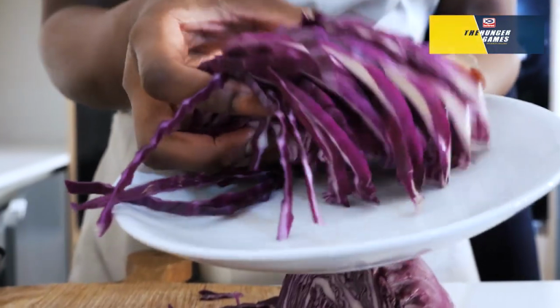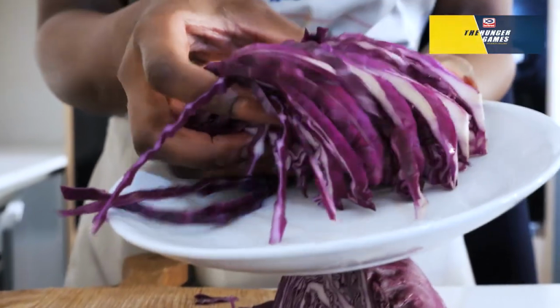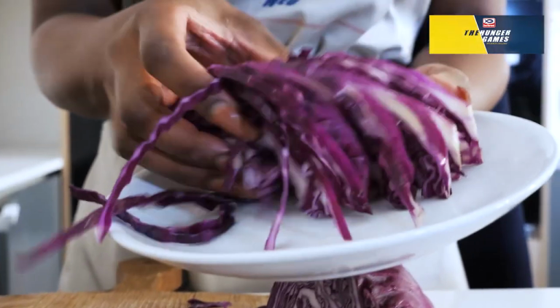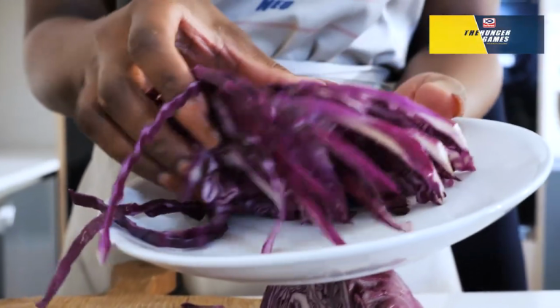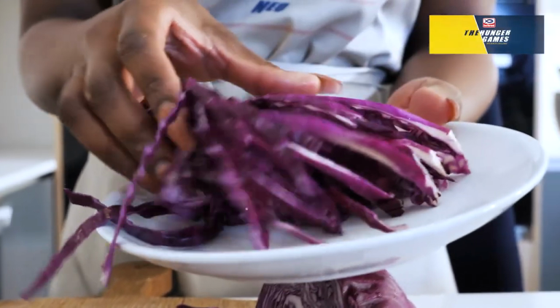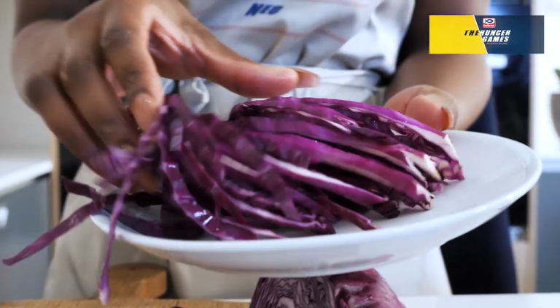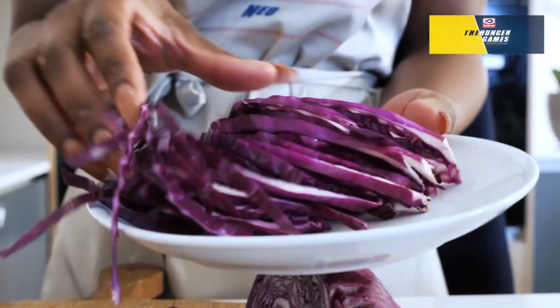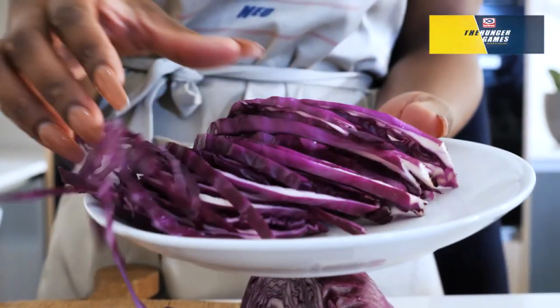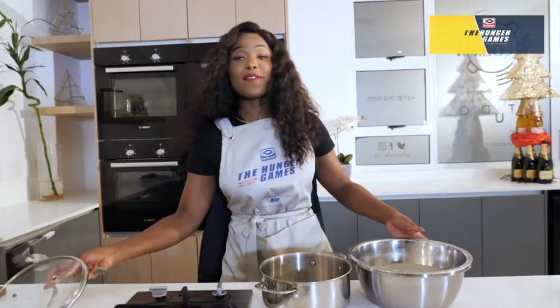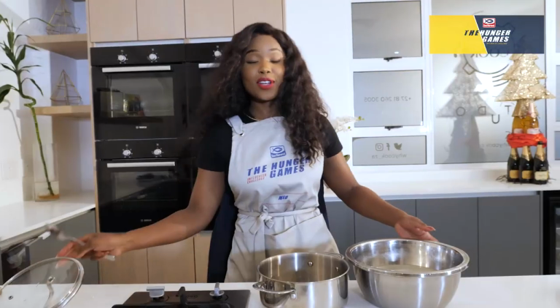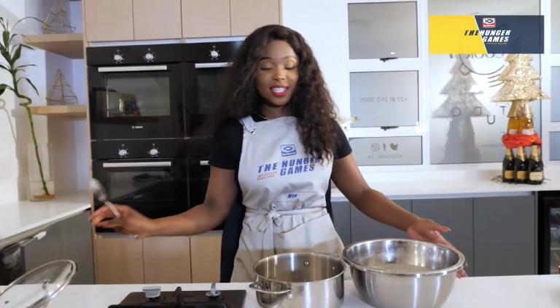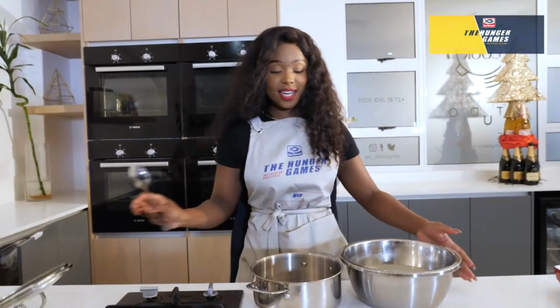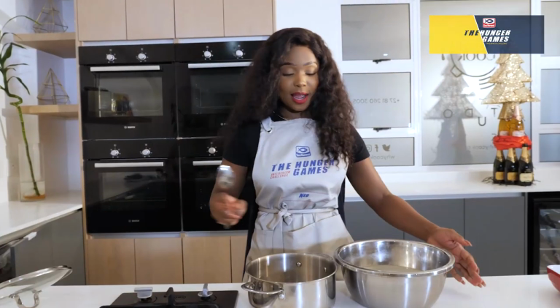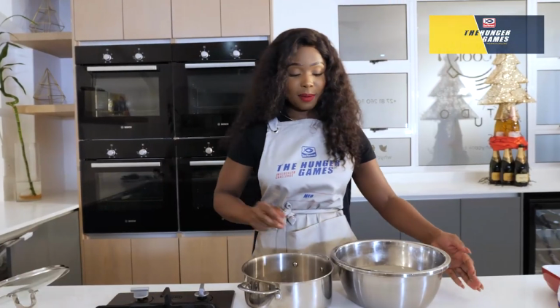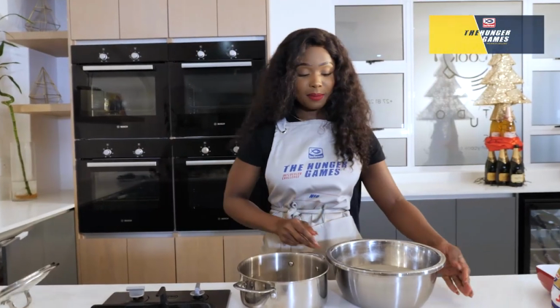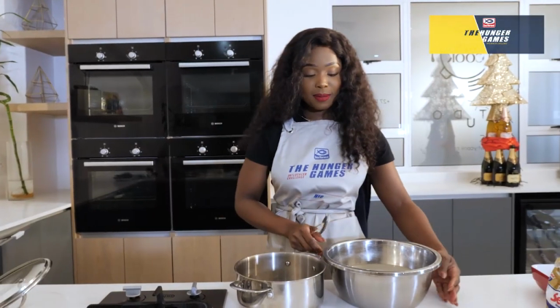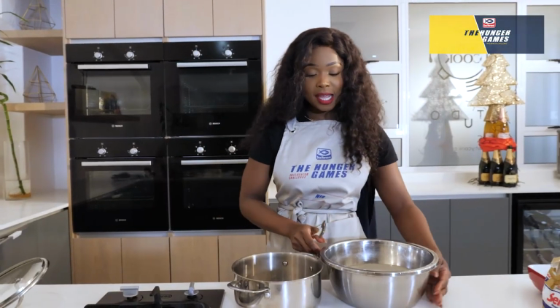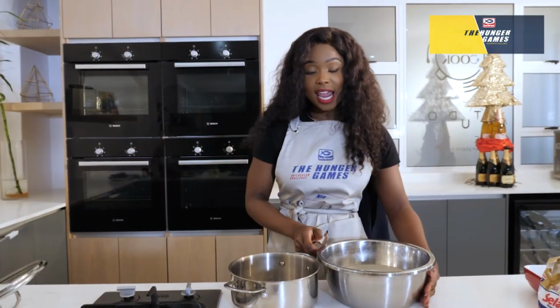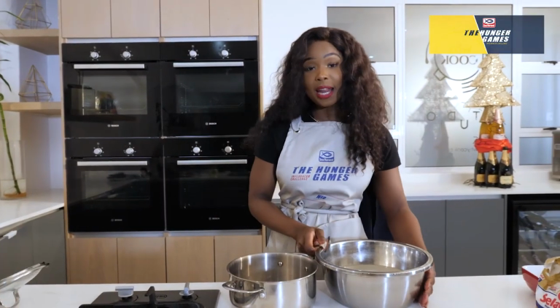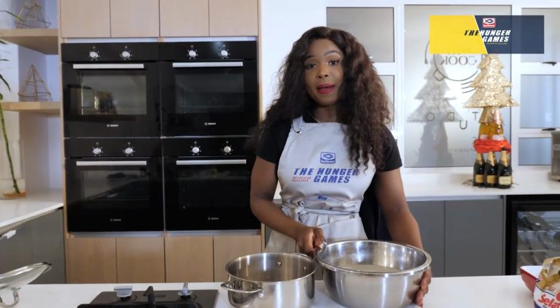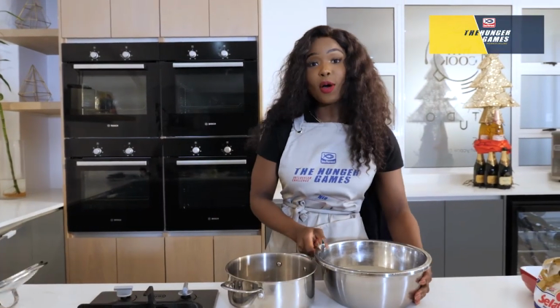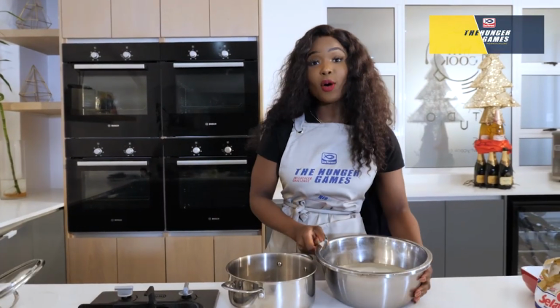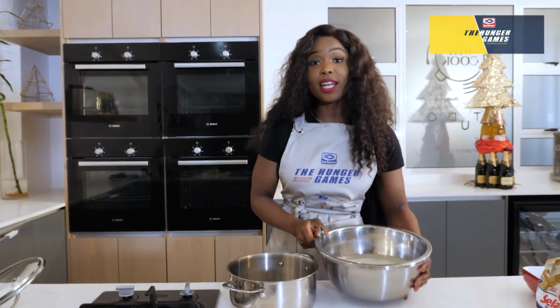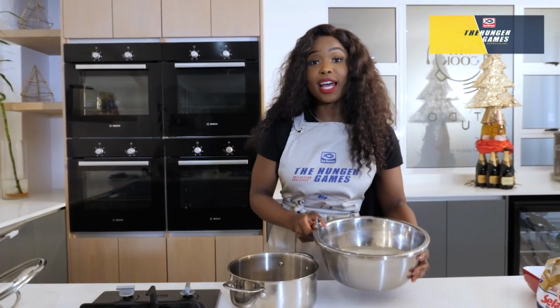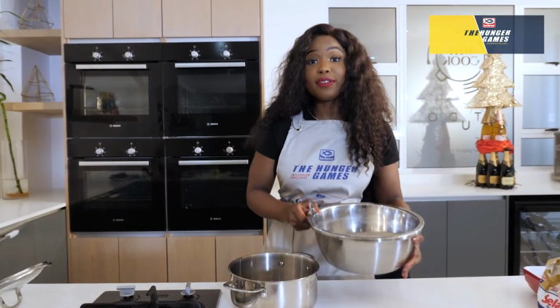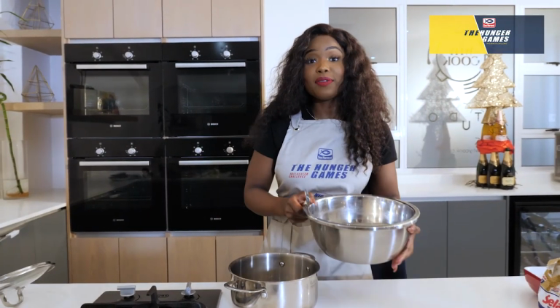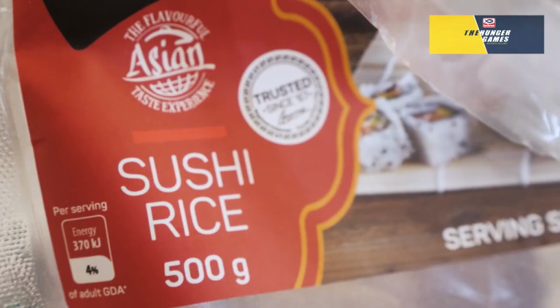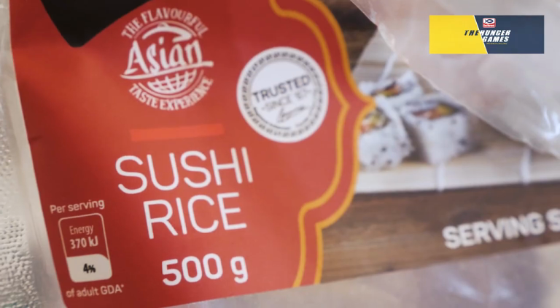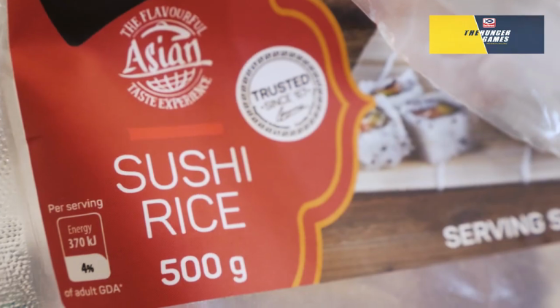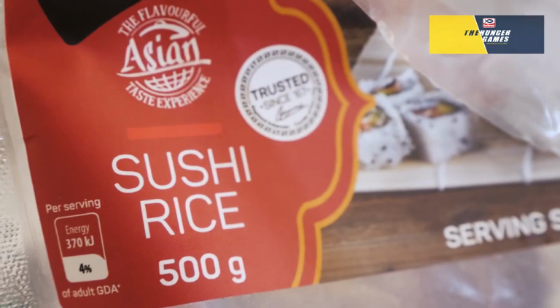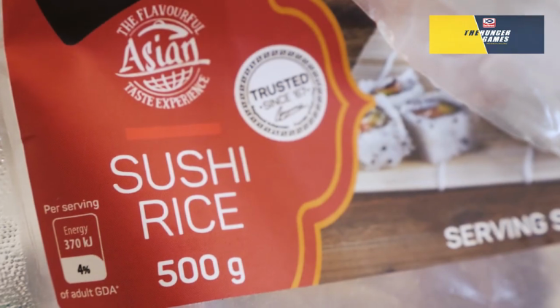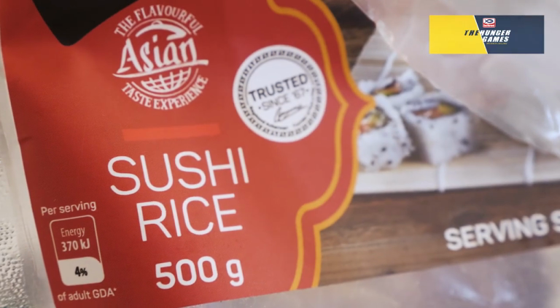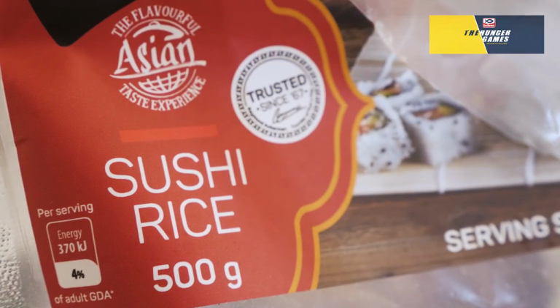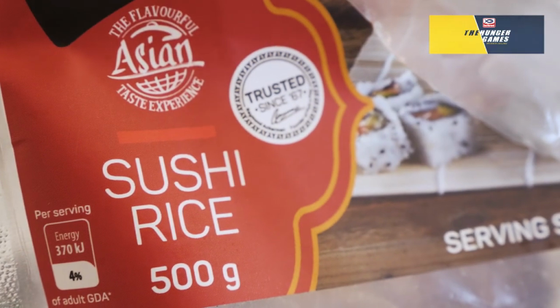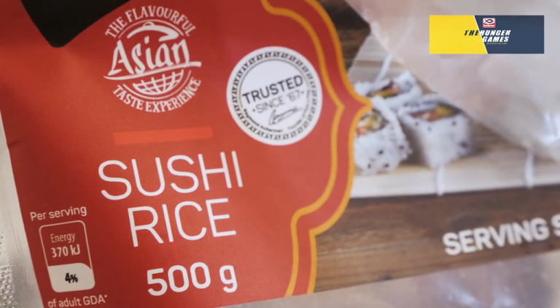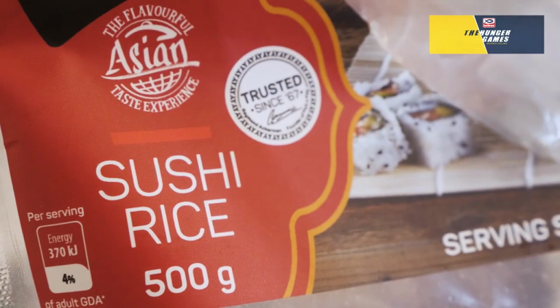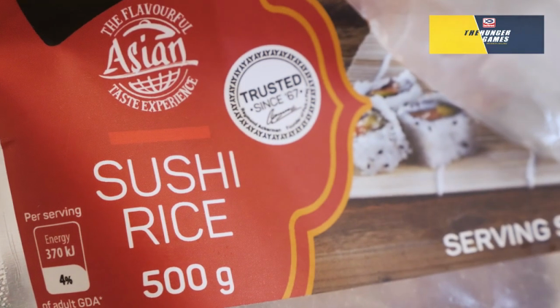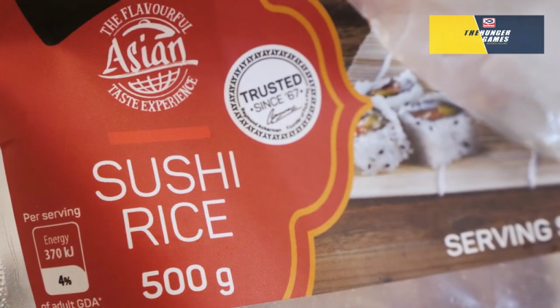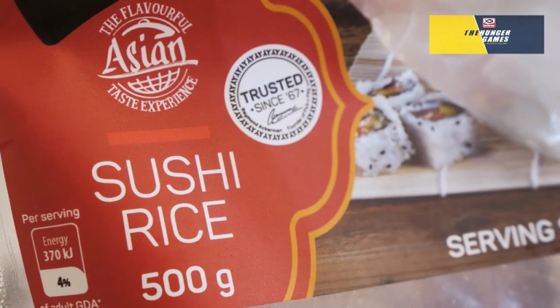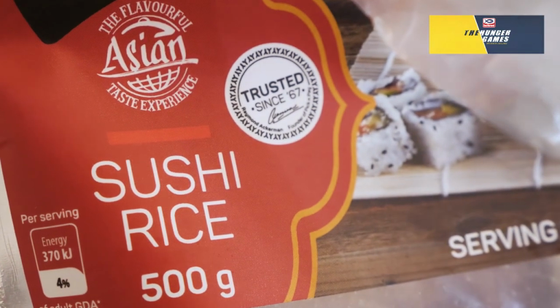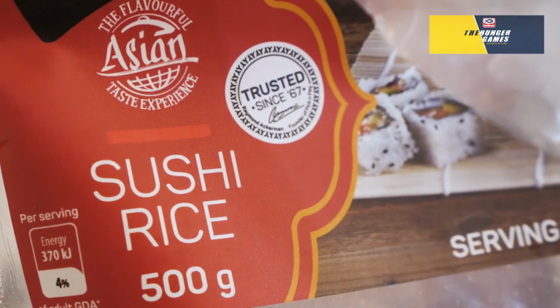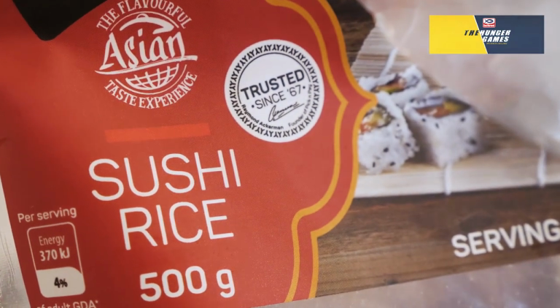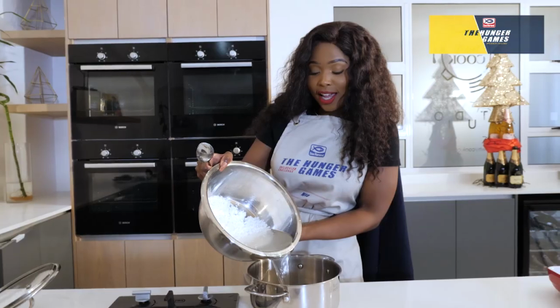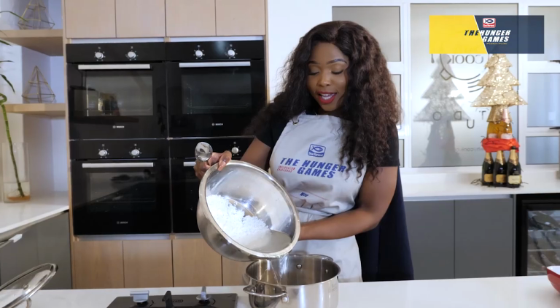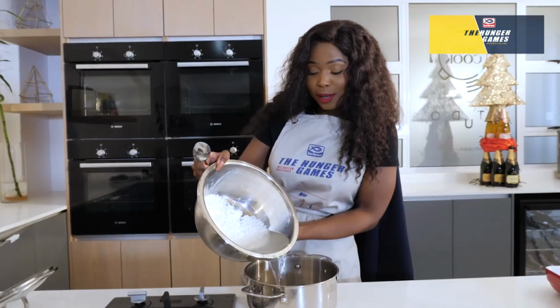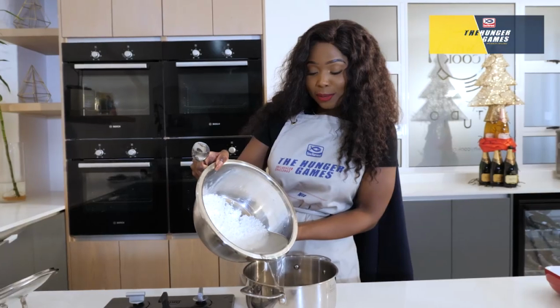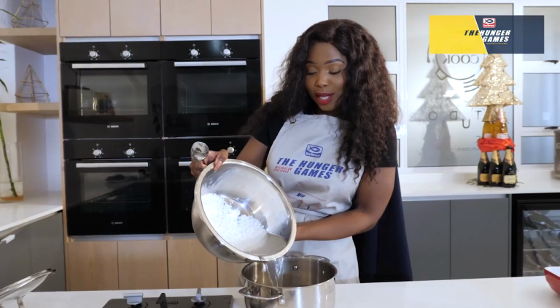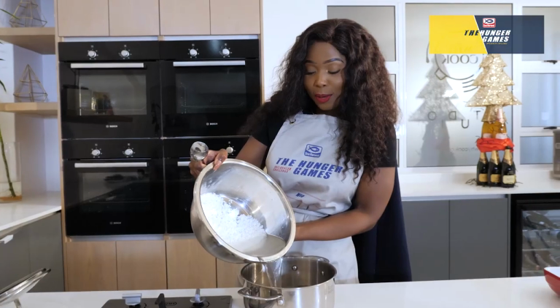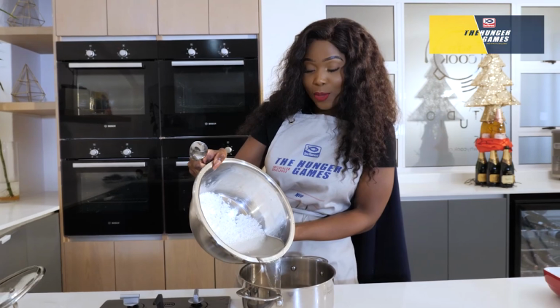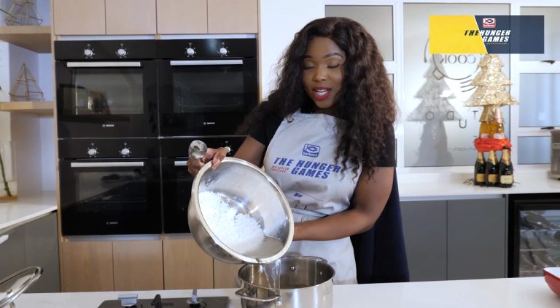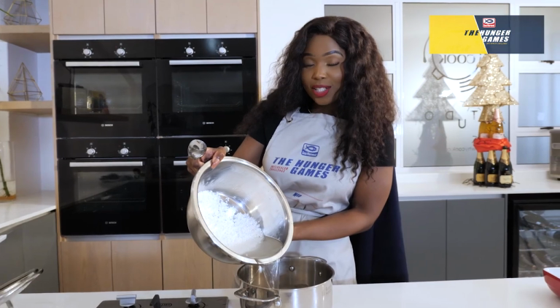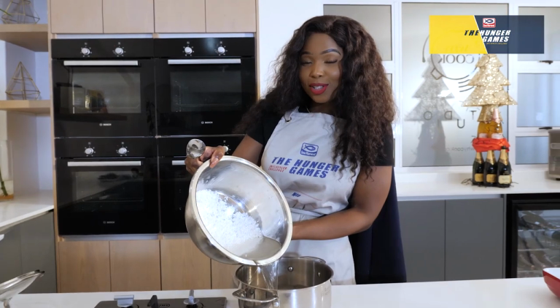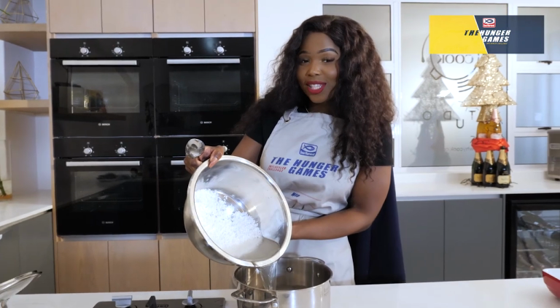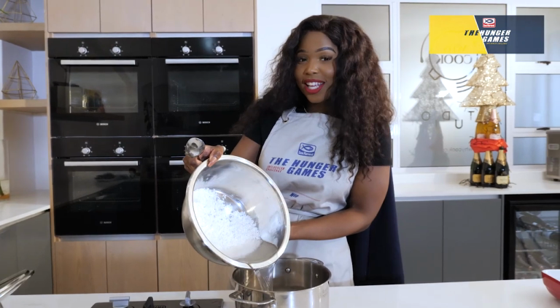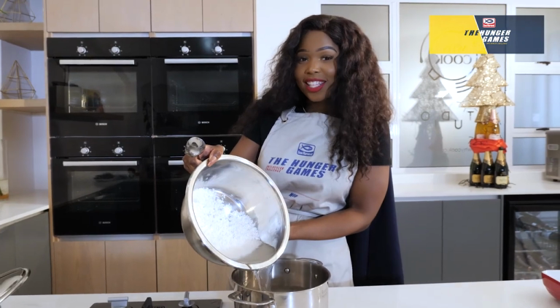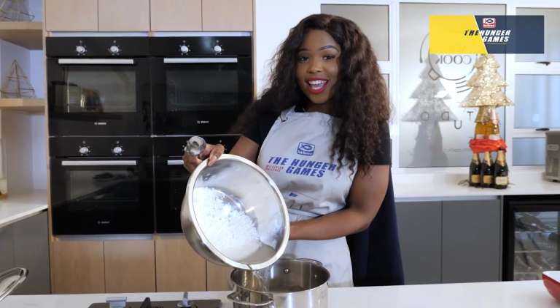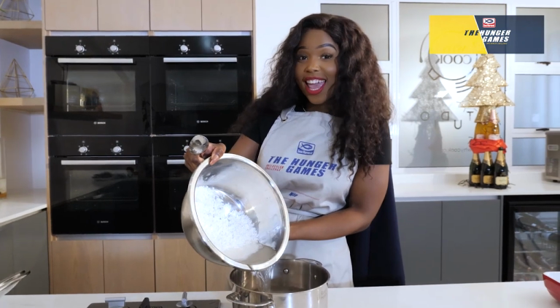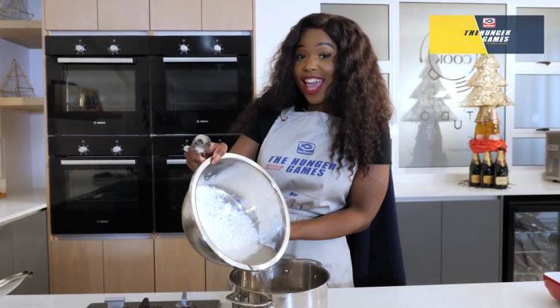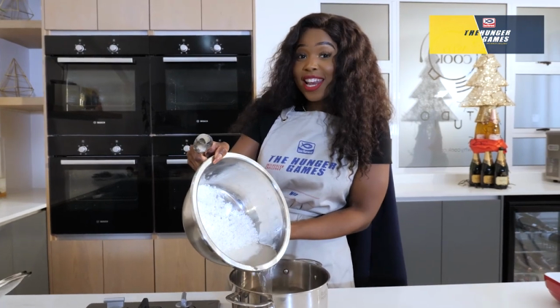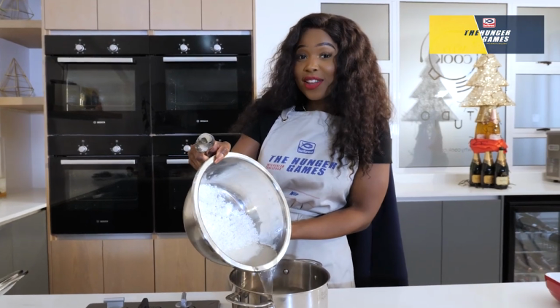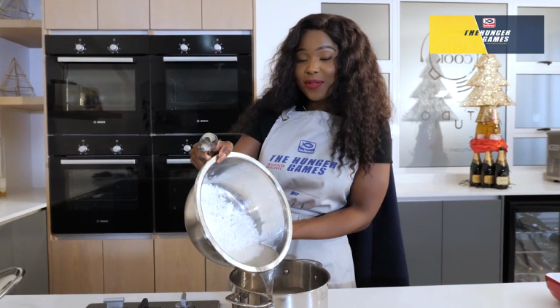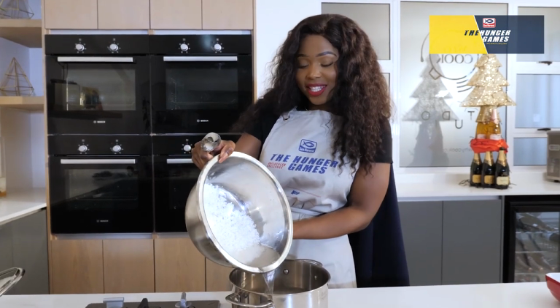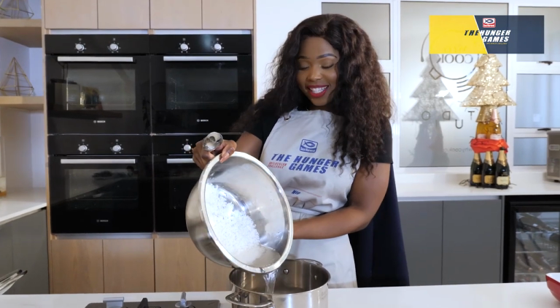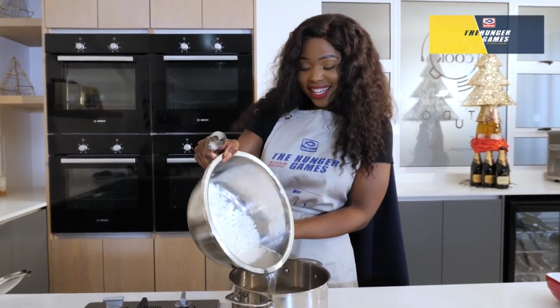This is my first time in my whole life making sushi rice. For the Hunger Games, I'm willing to take any risk.